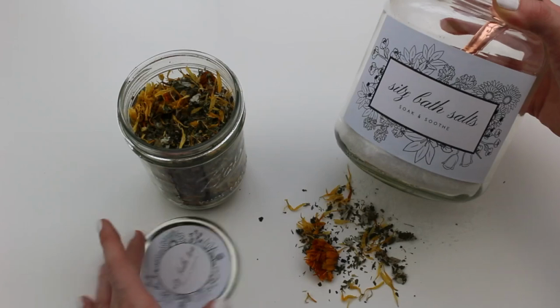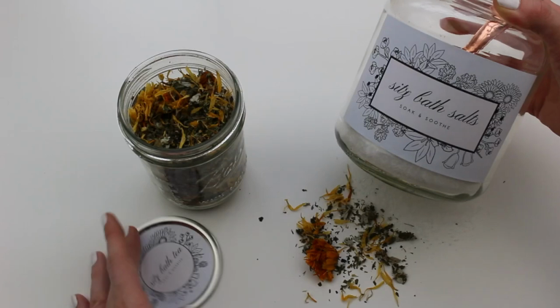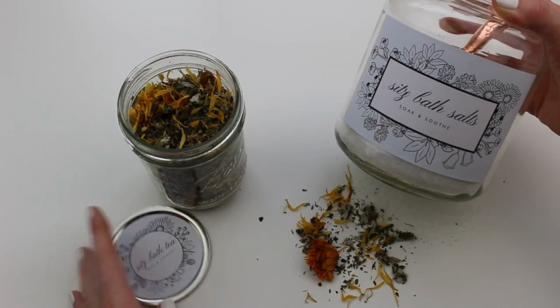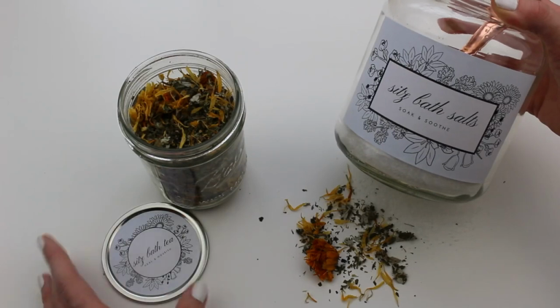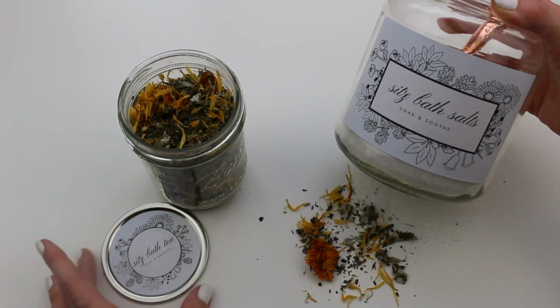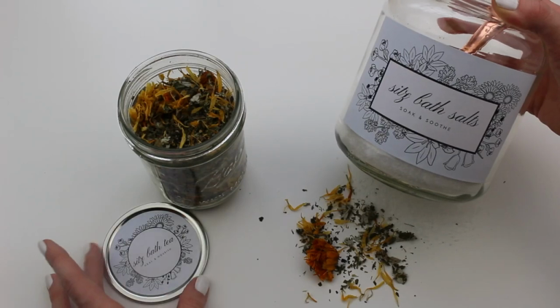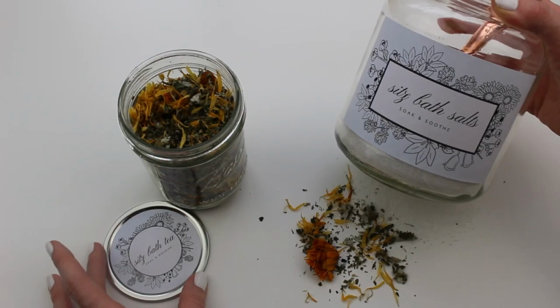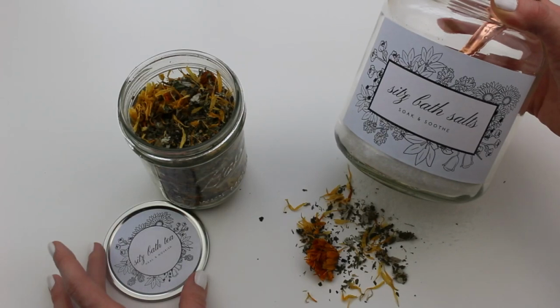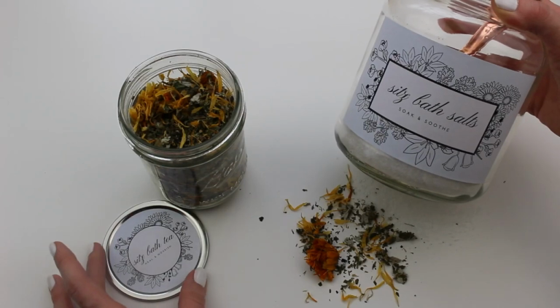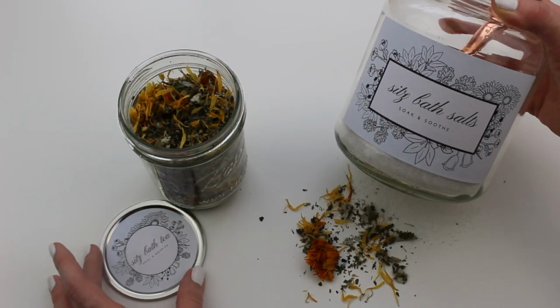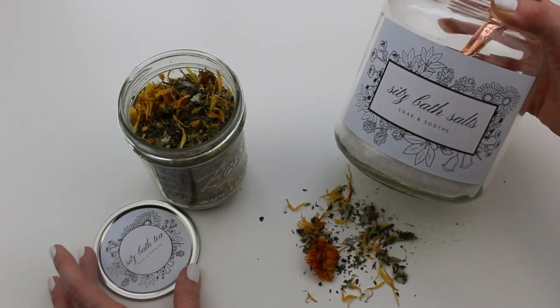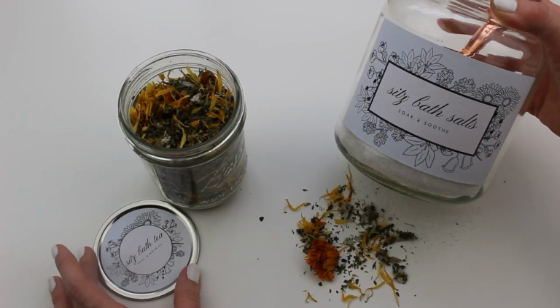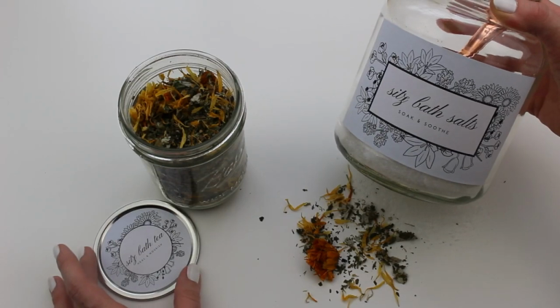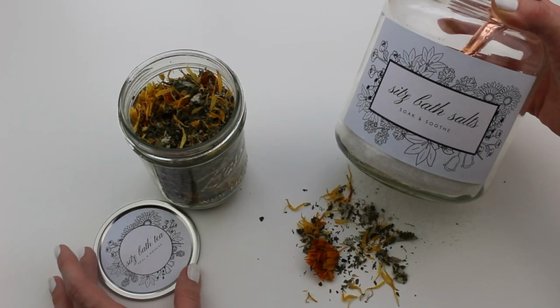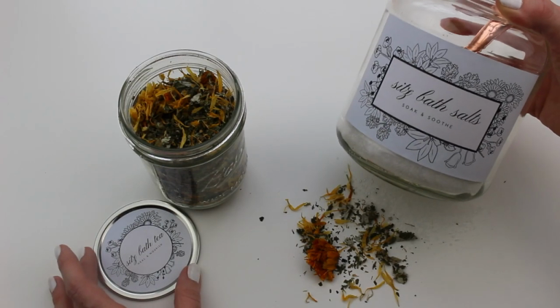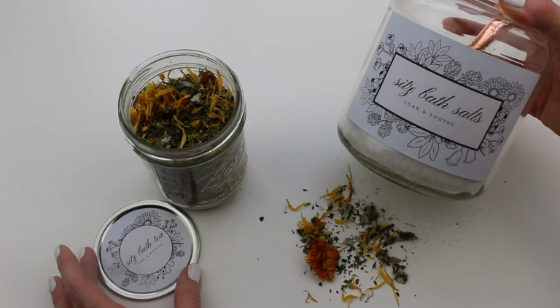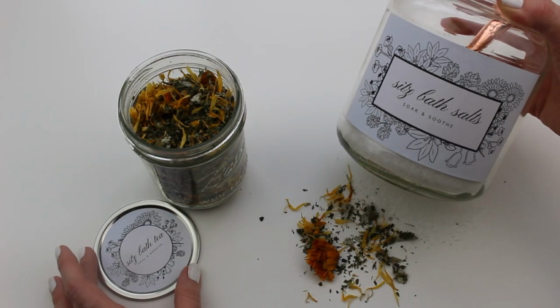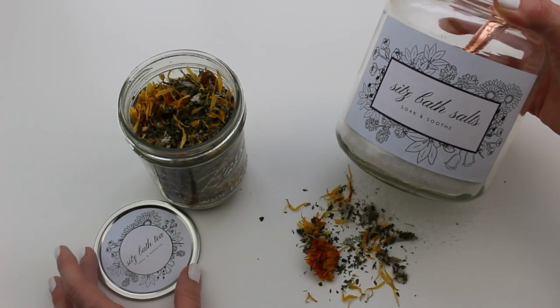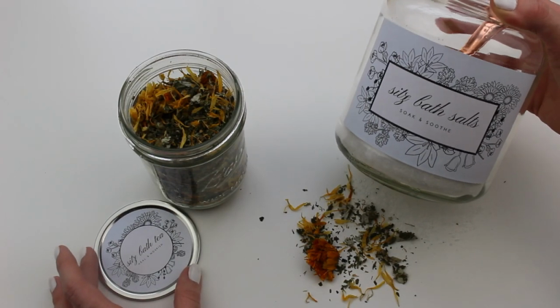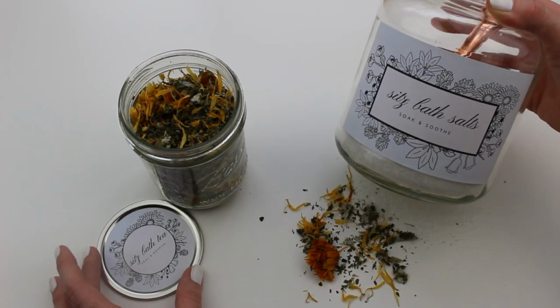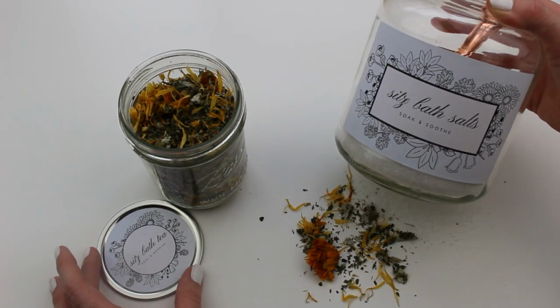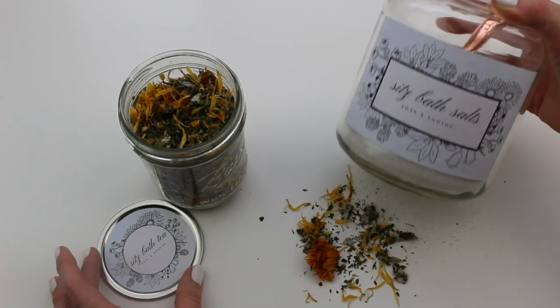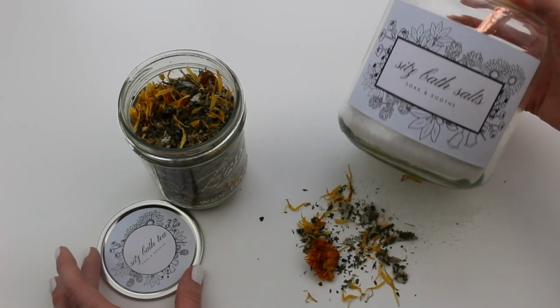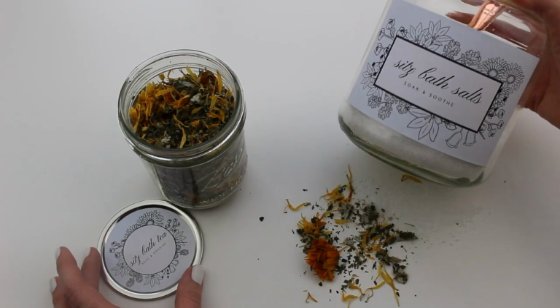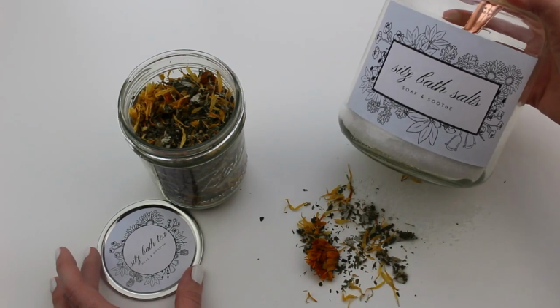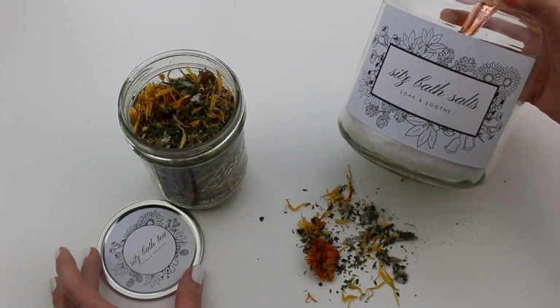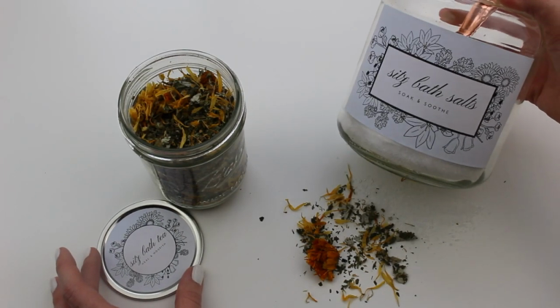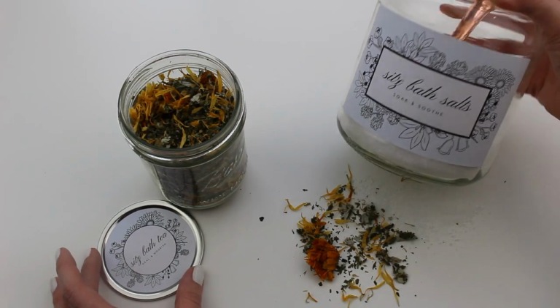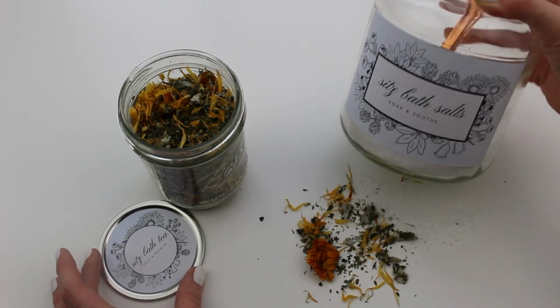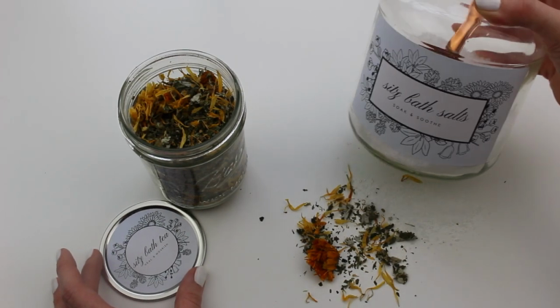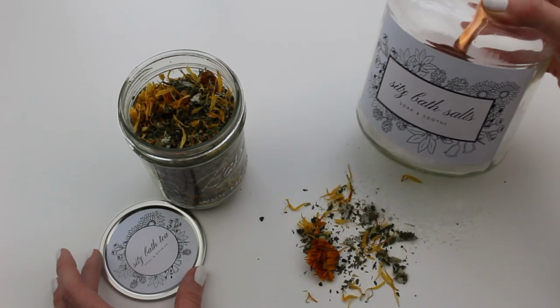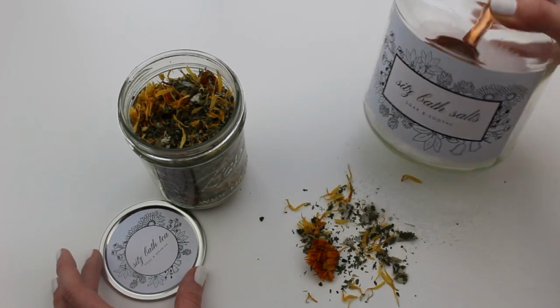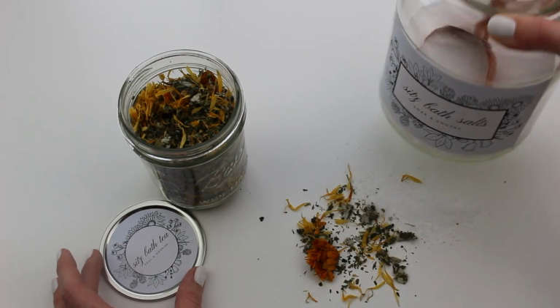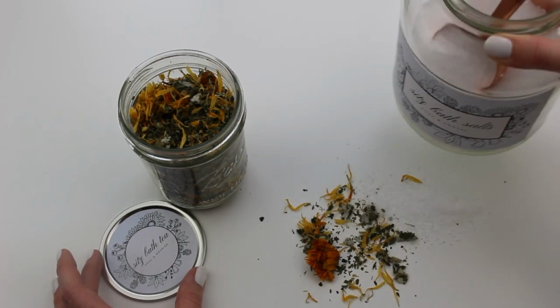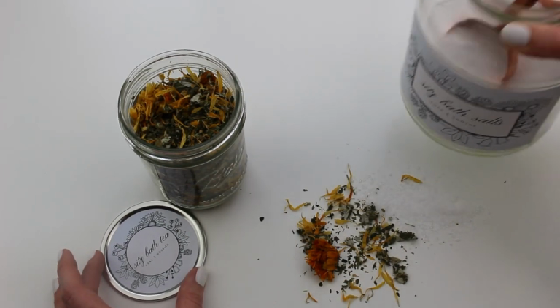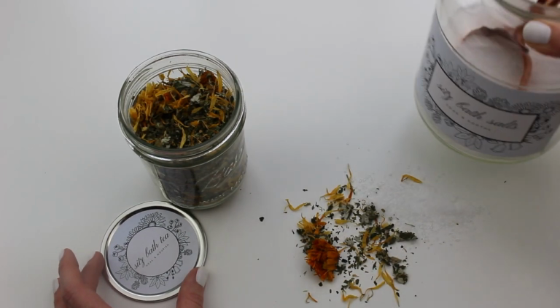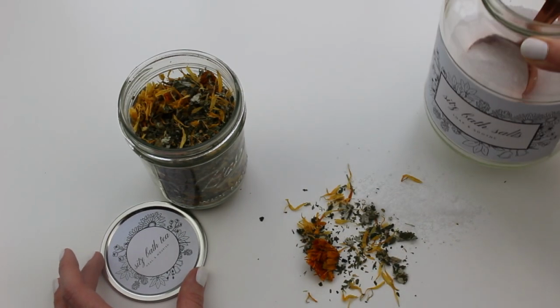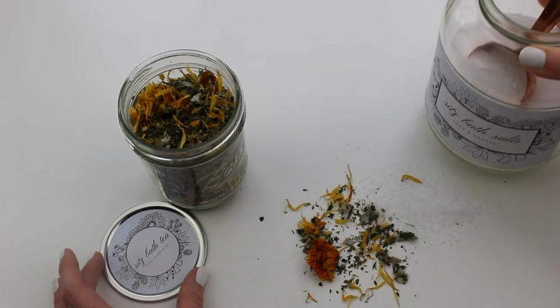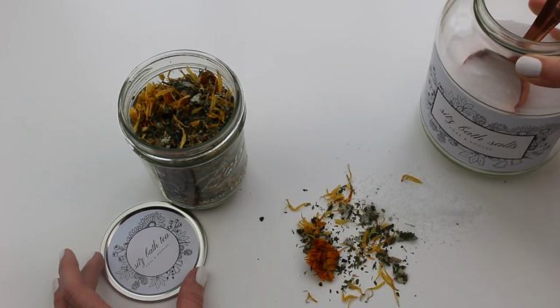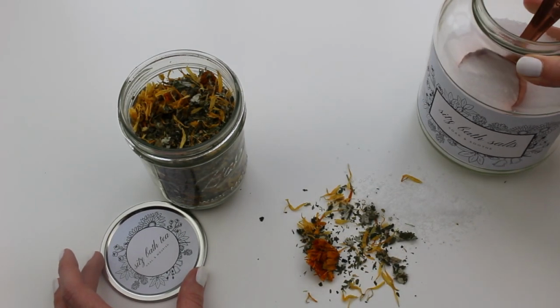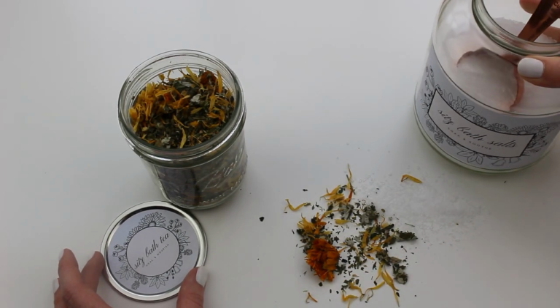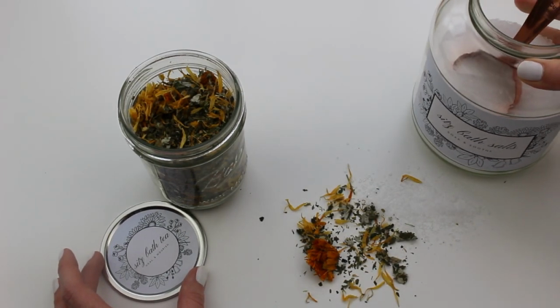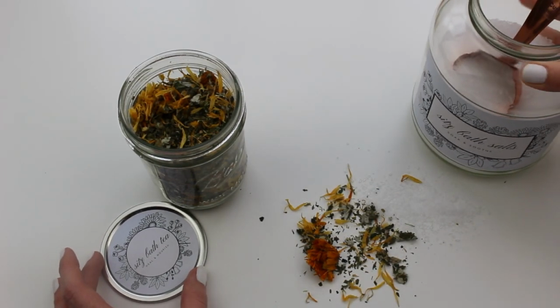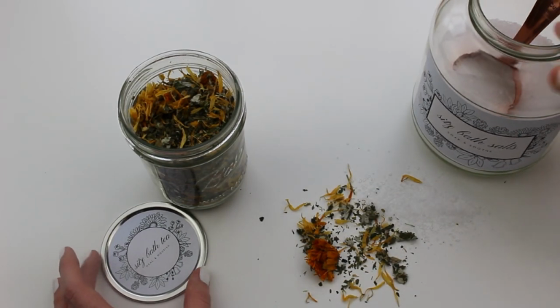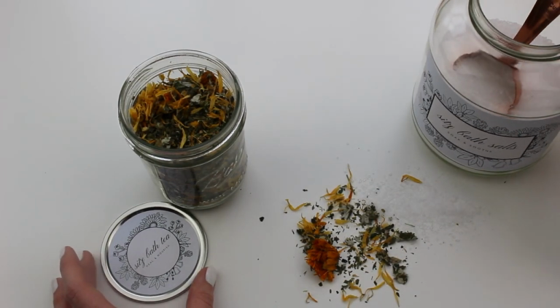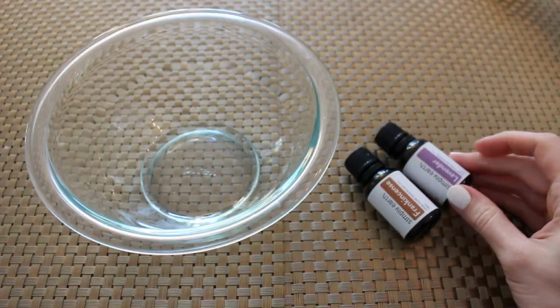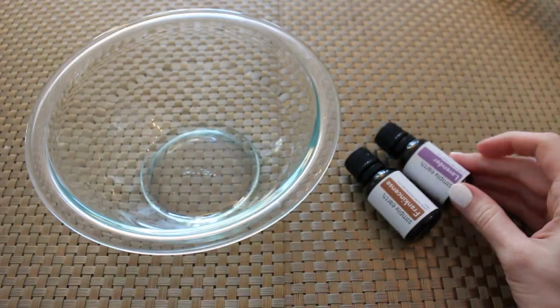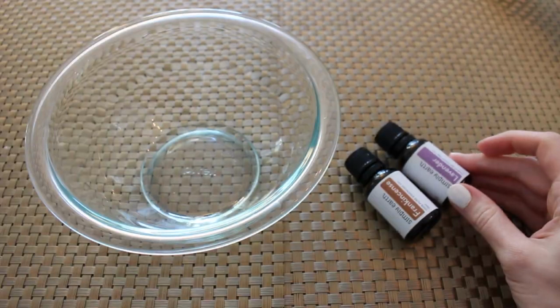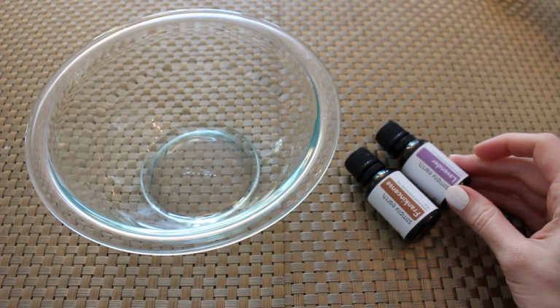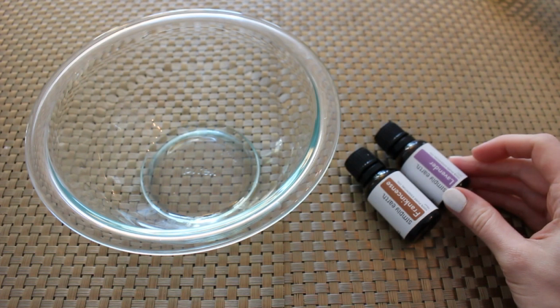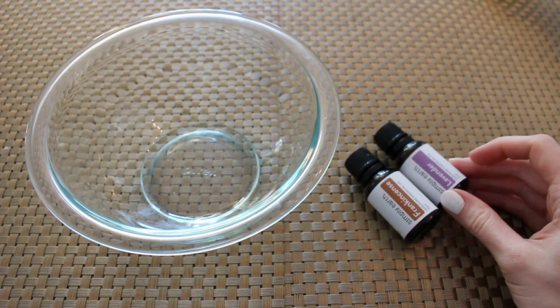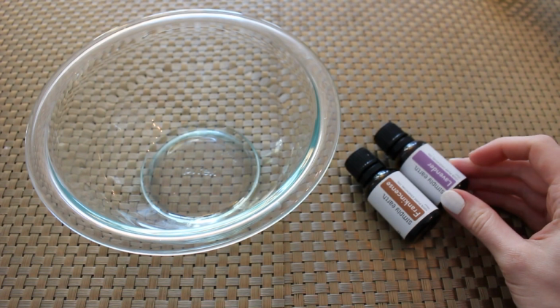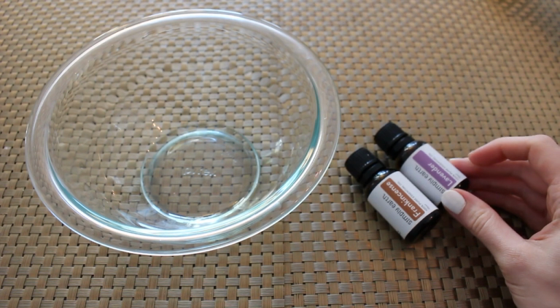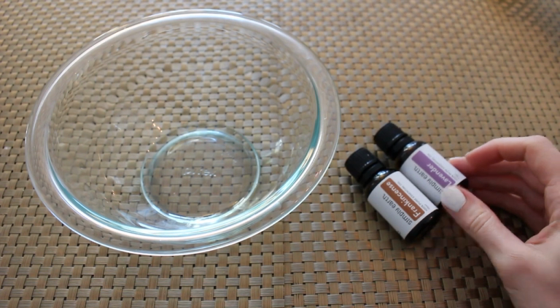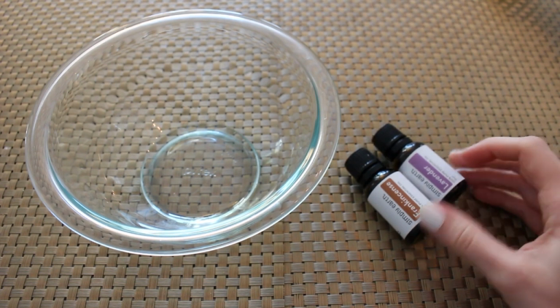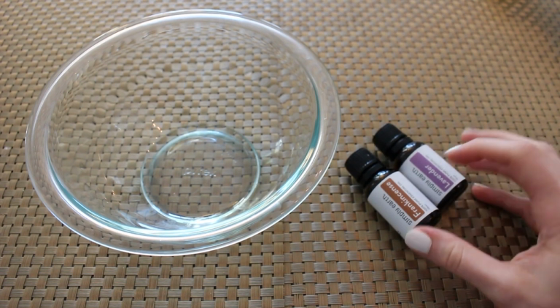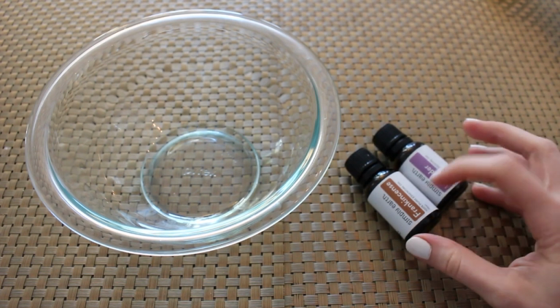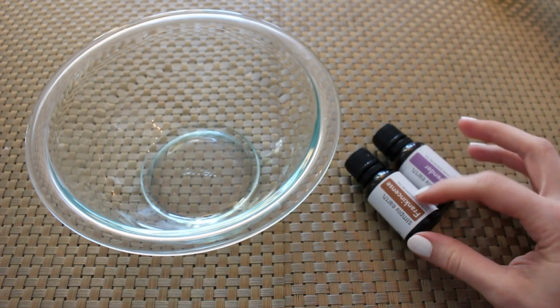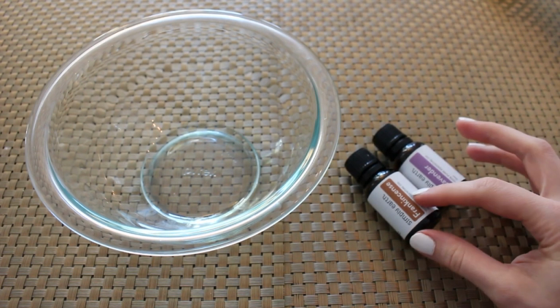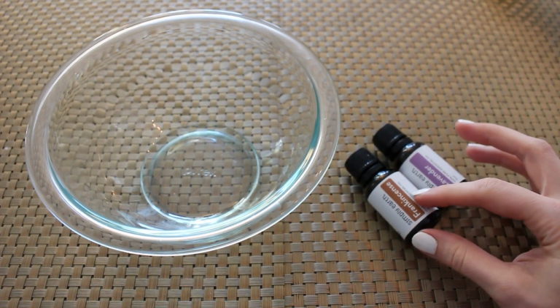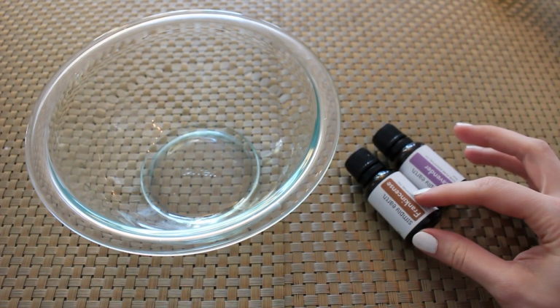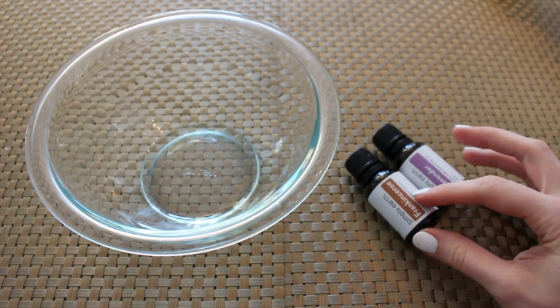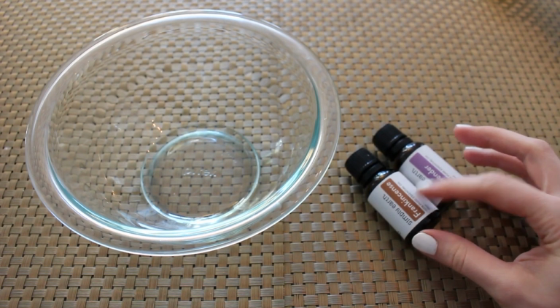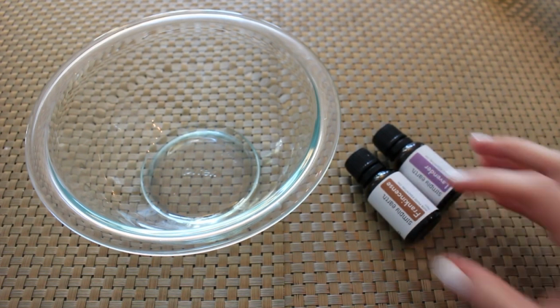Hi friends, welcome back to my channel. It's Abby here. Today we're going to be making some sitz bath salts and tea for postpartum recovery.